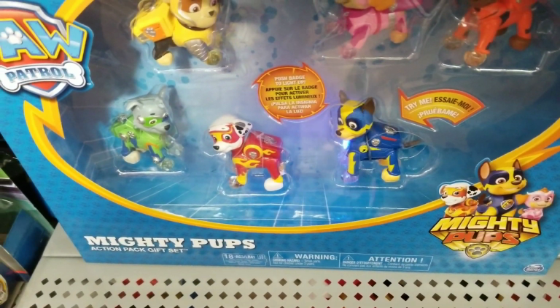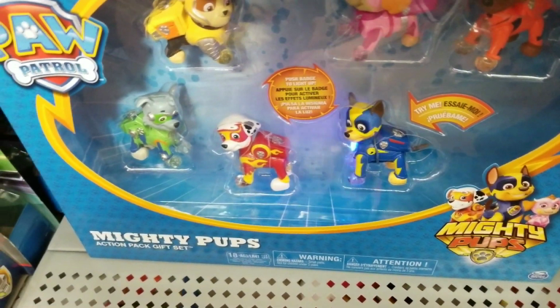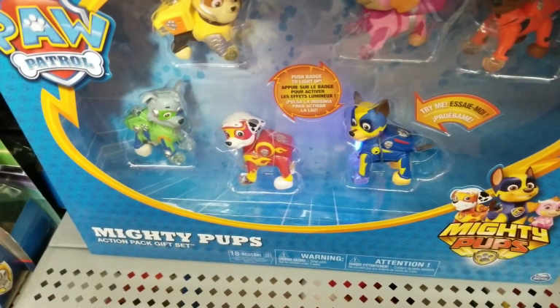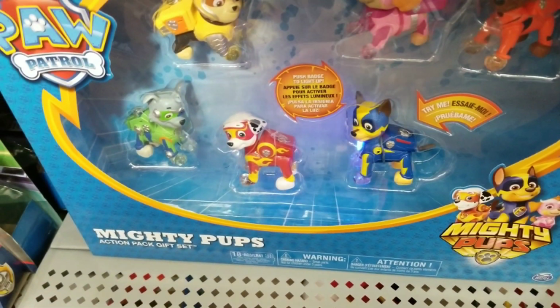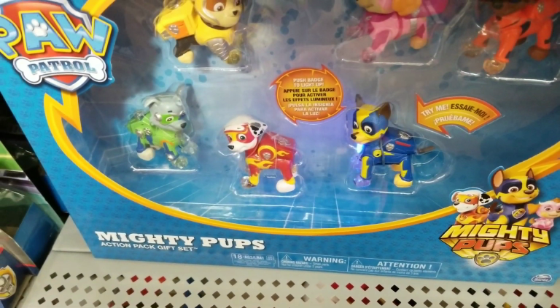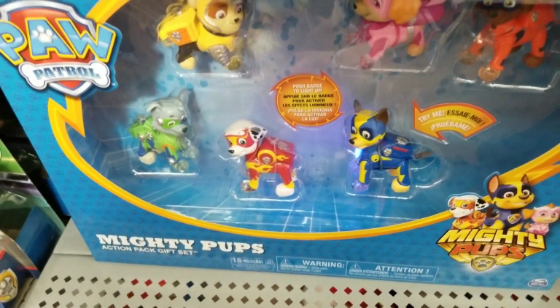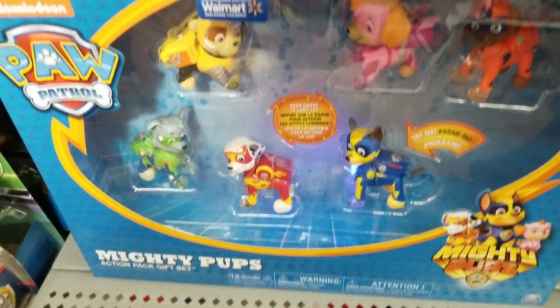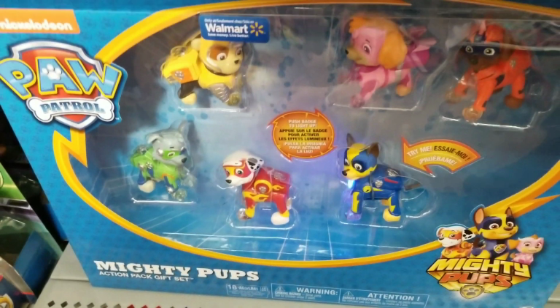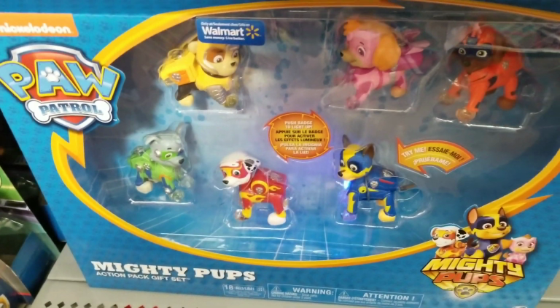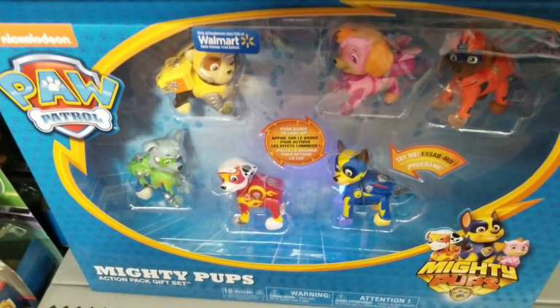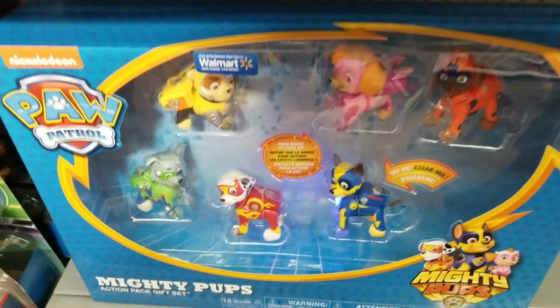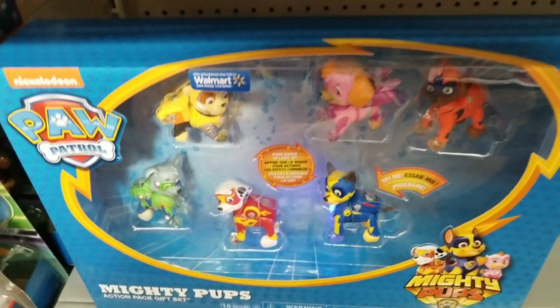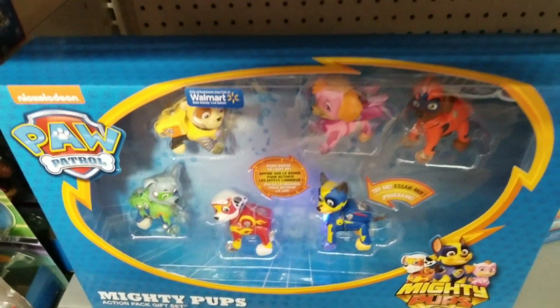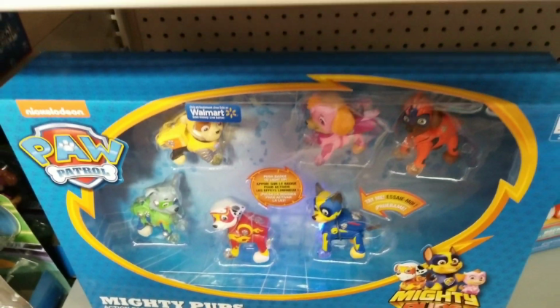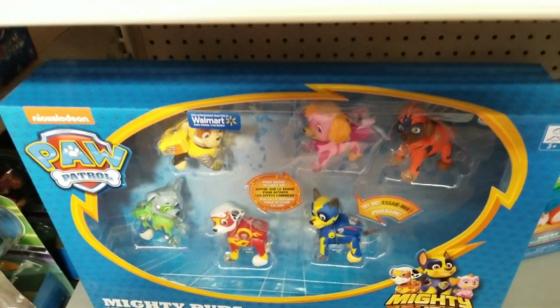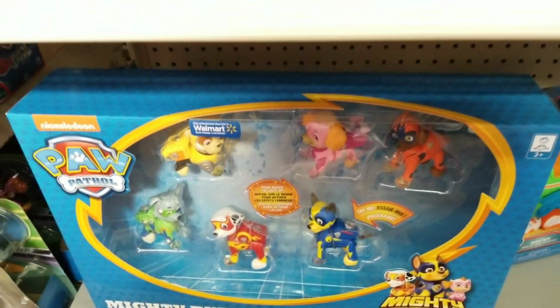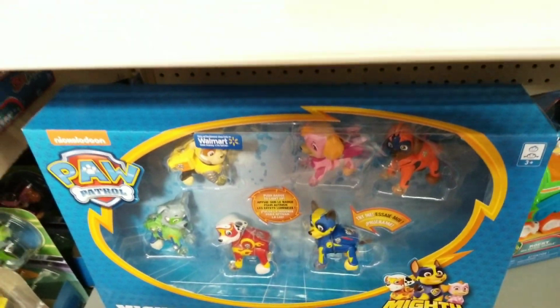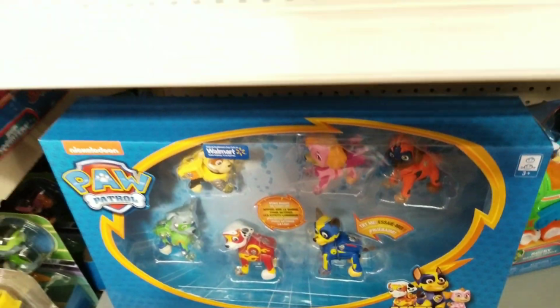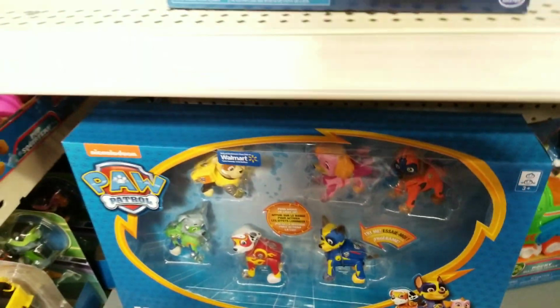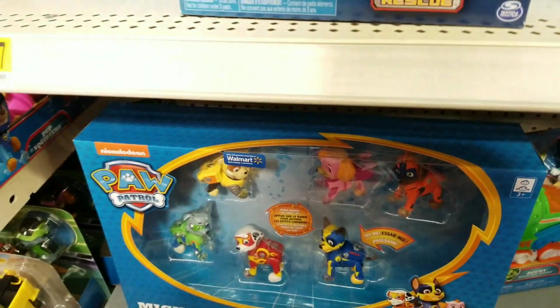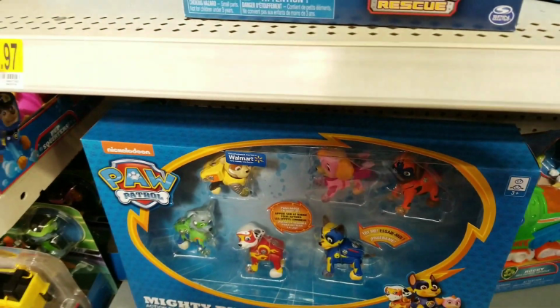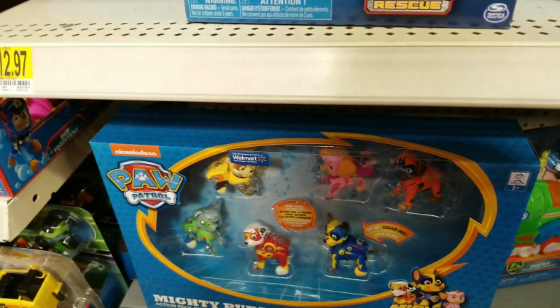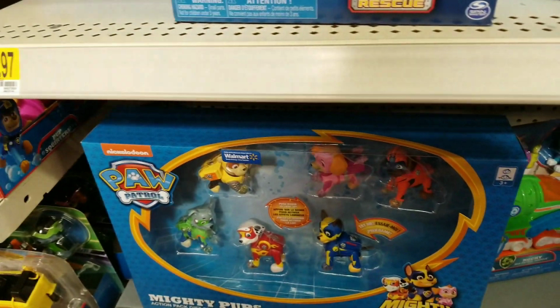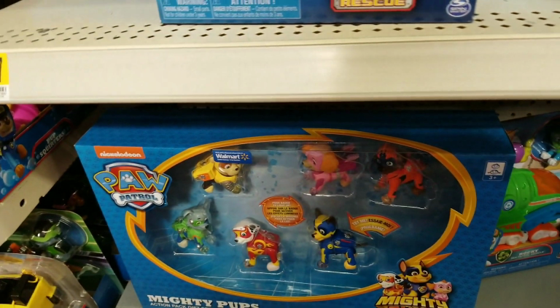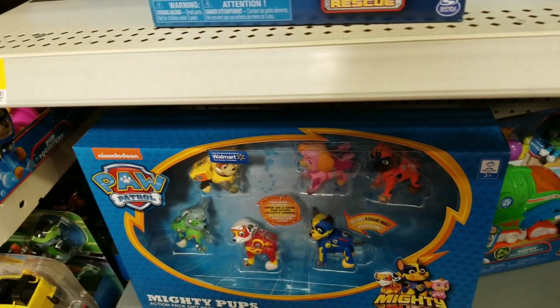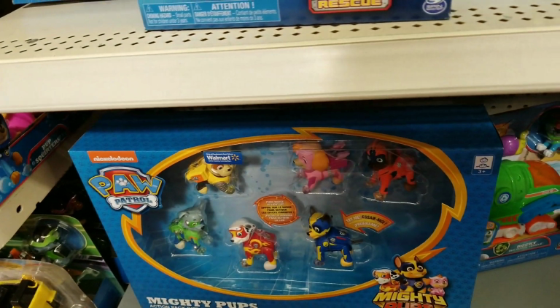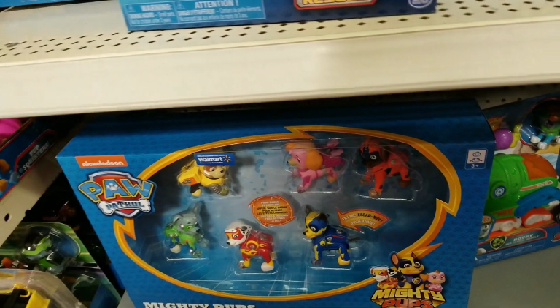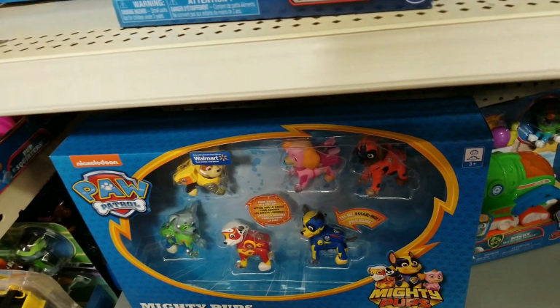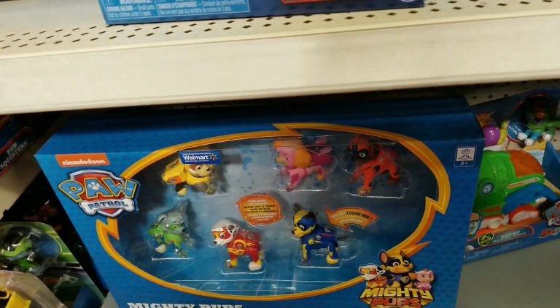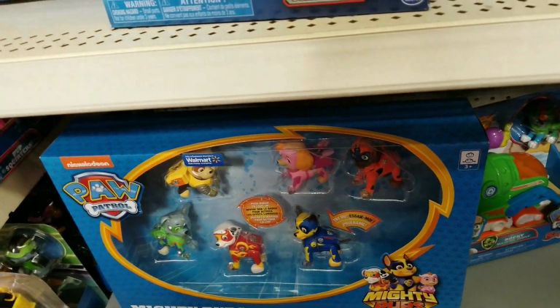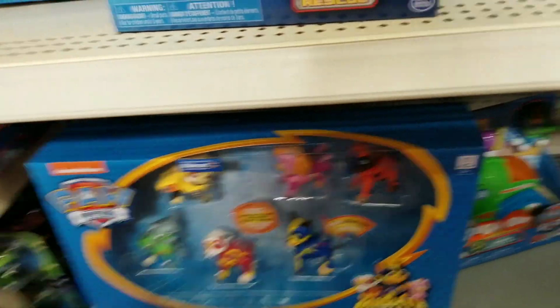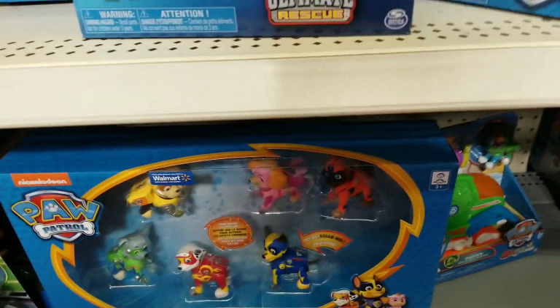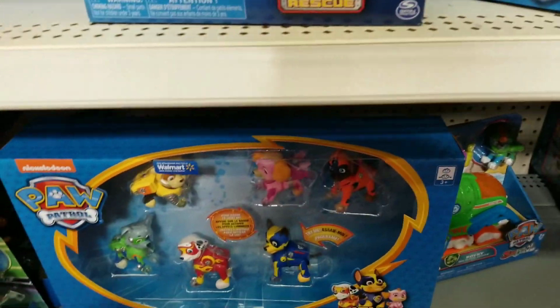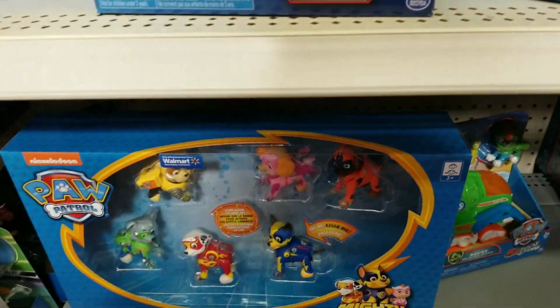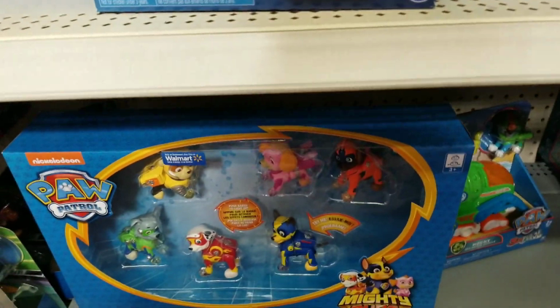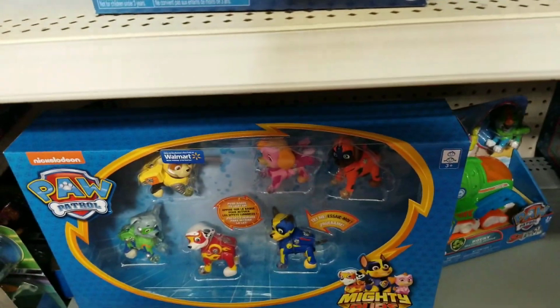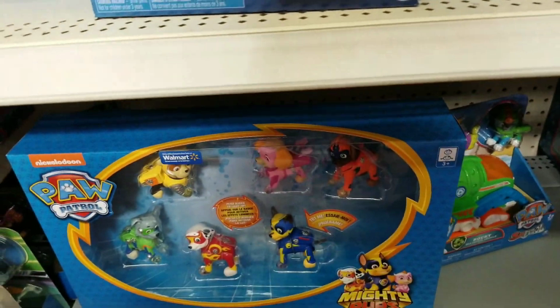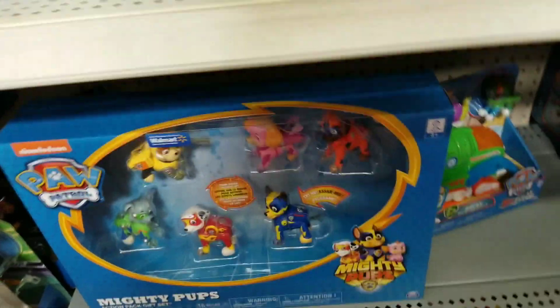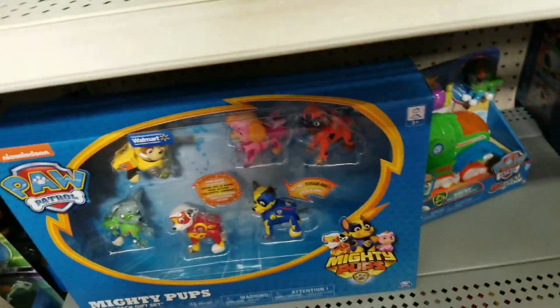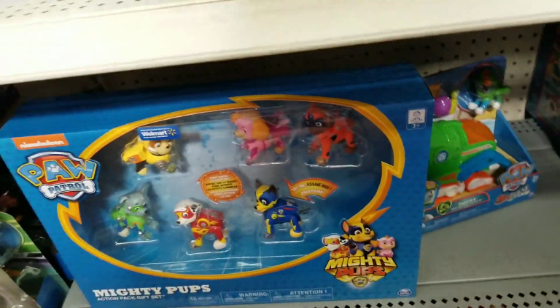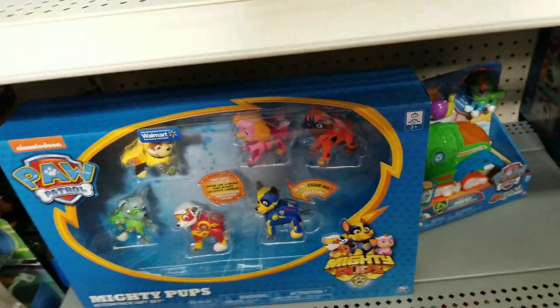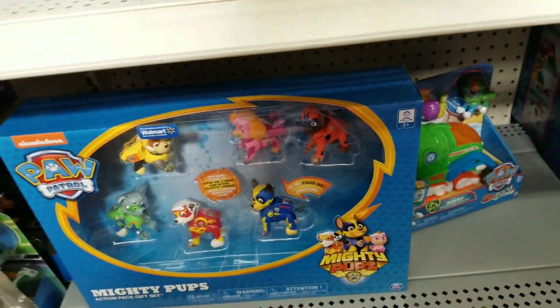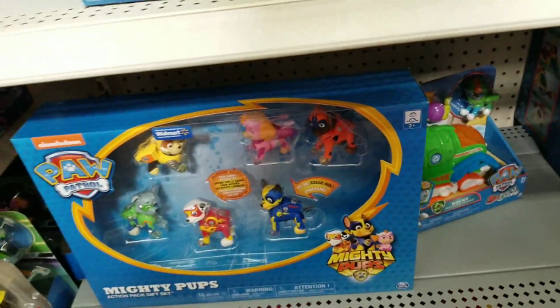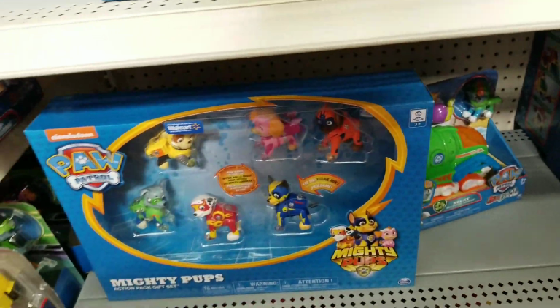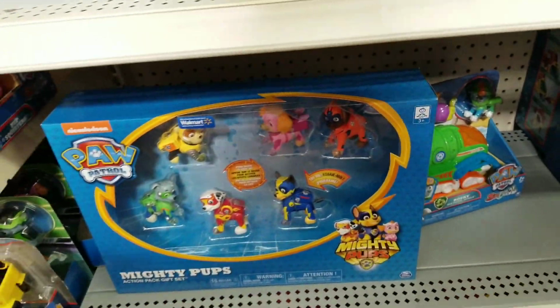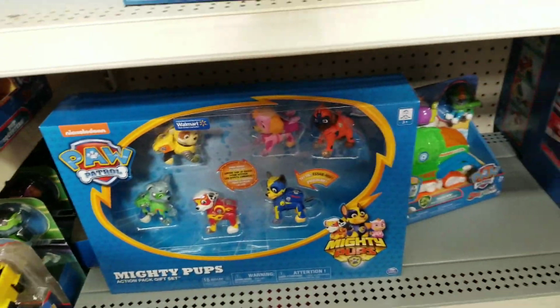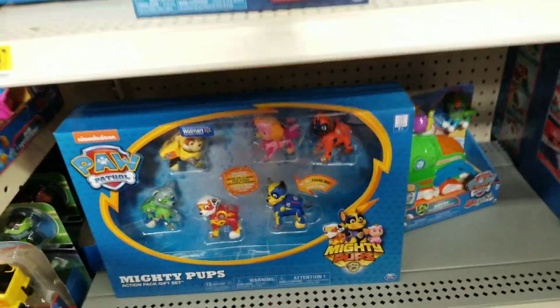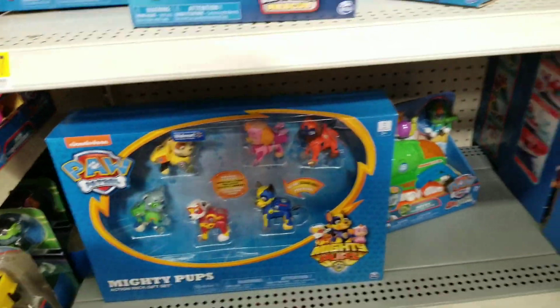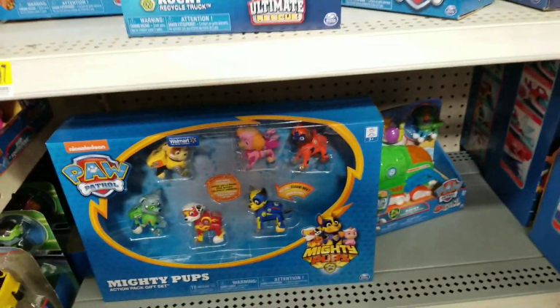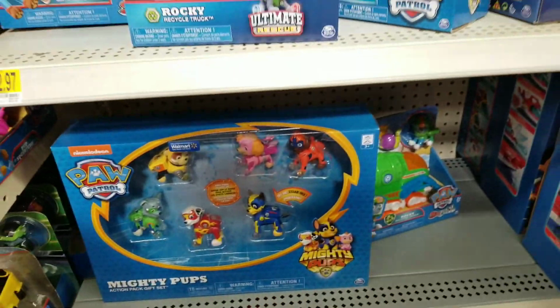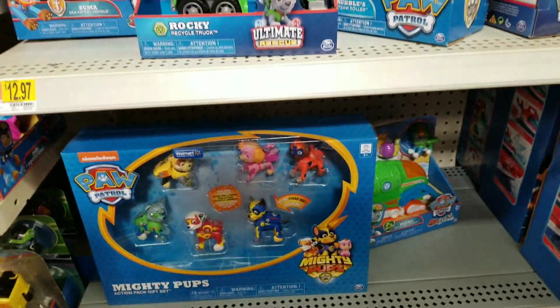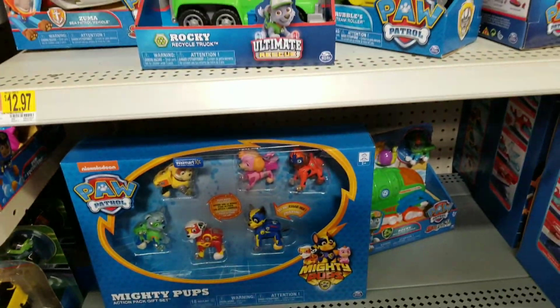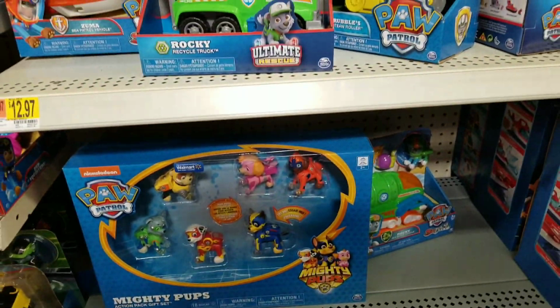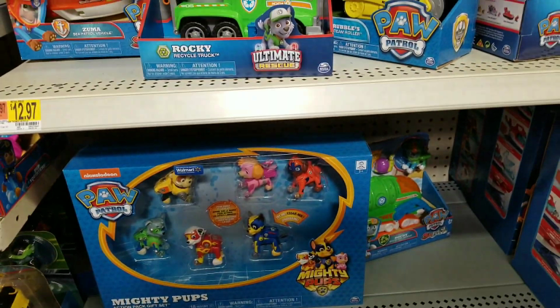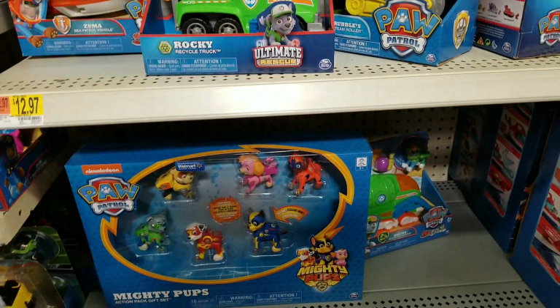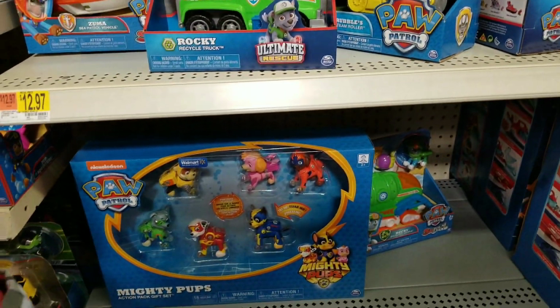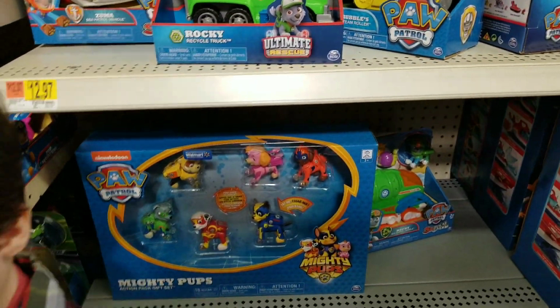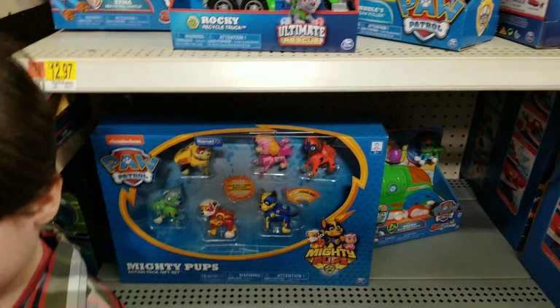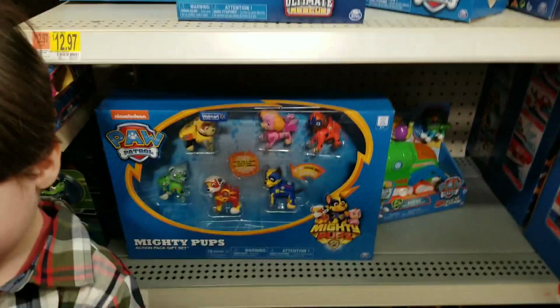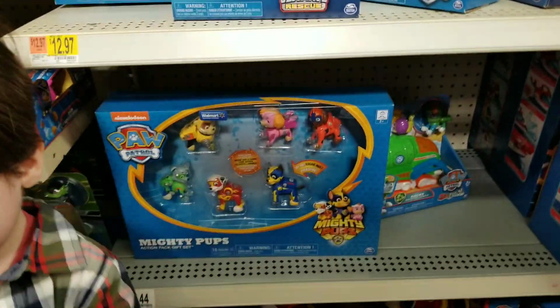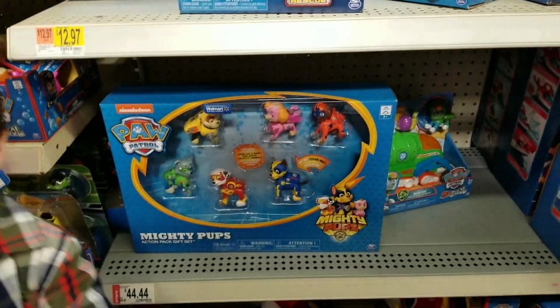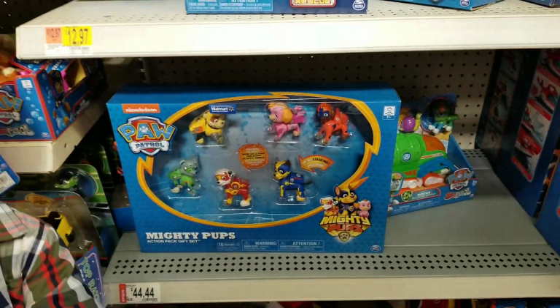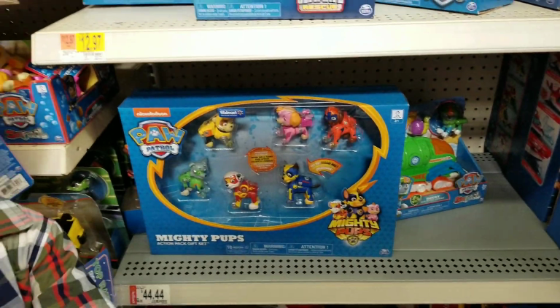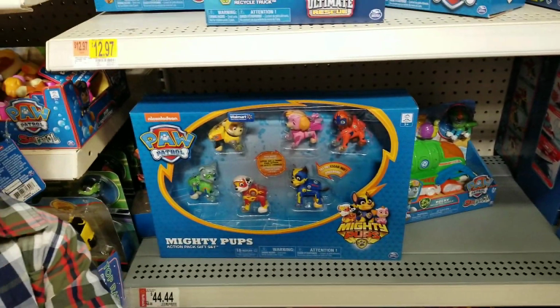They all glow. This one is priced a little bit better than it was when it first came out — I think it's $27 now.